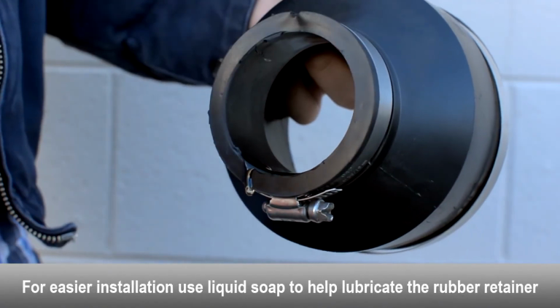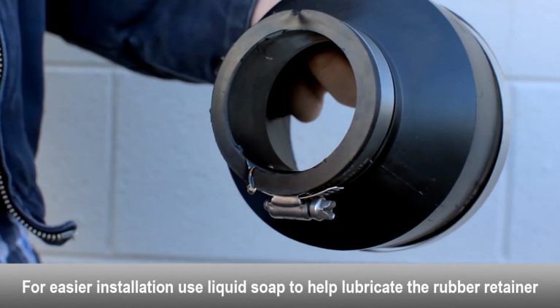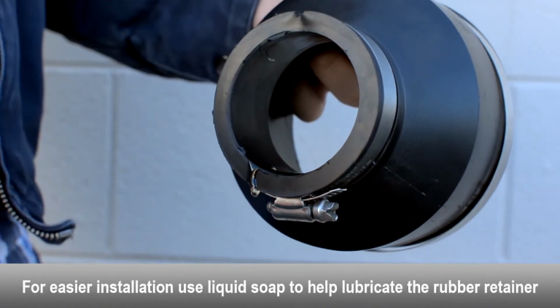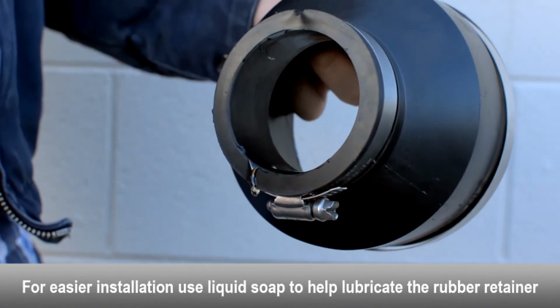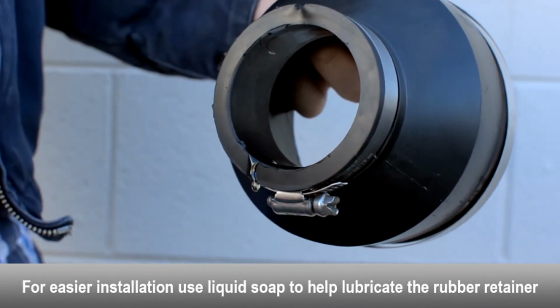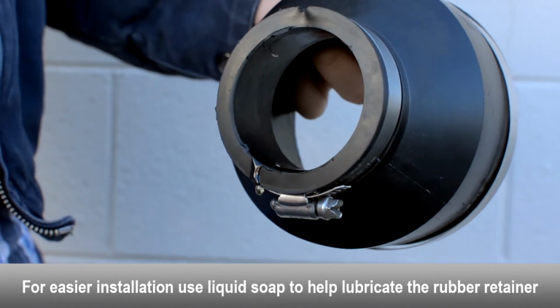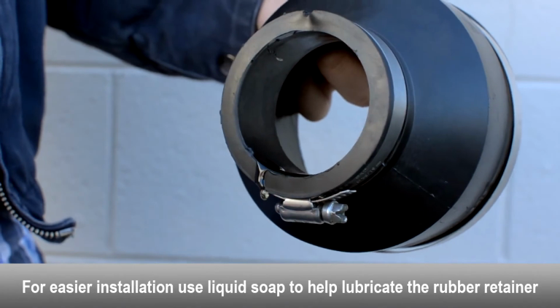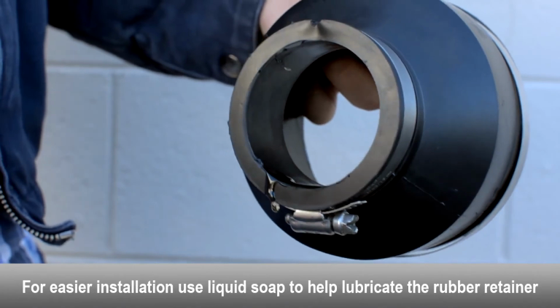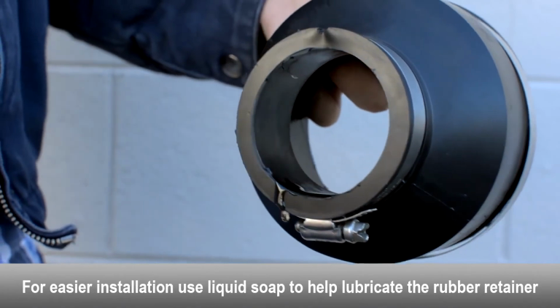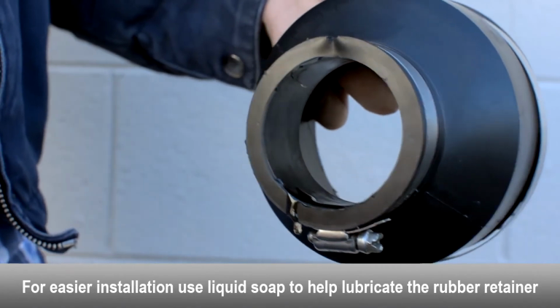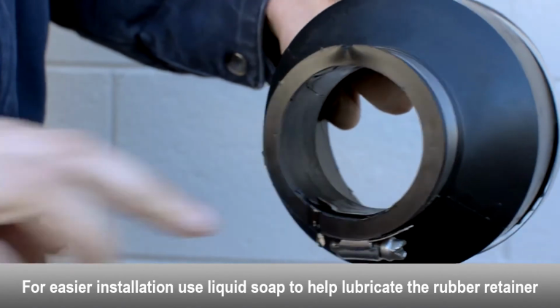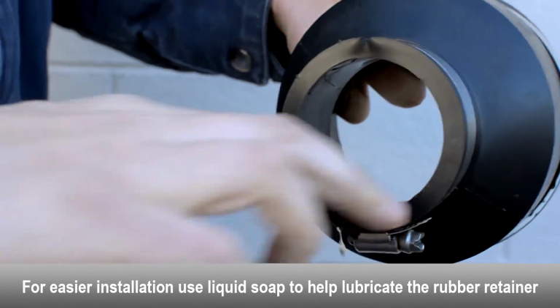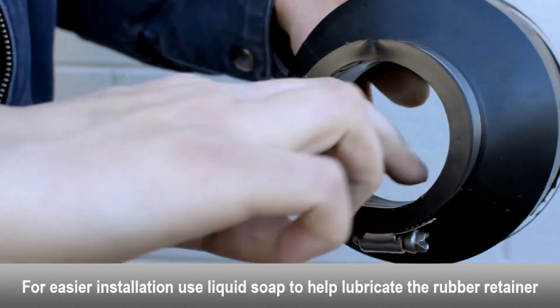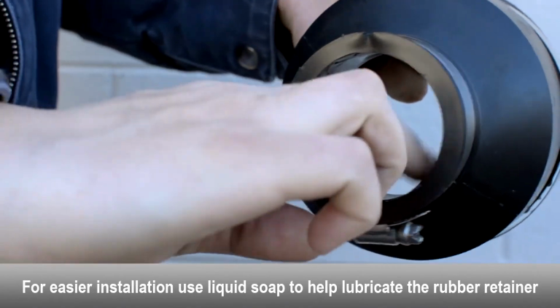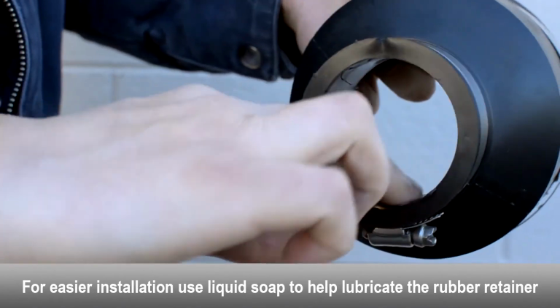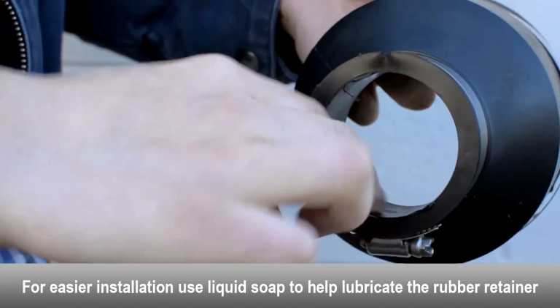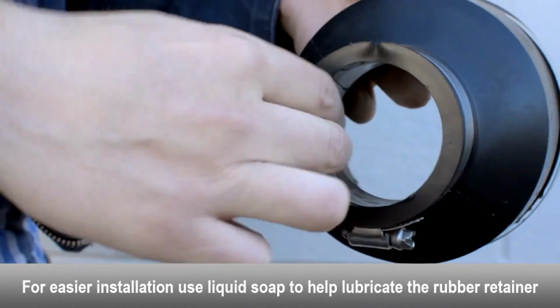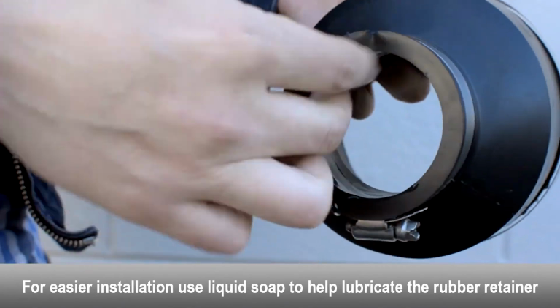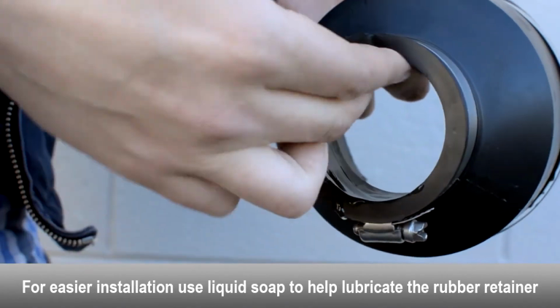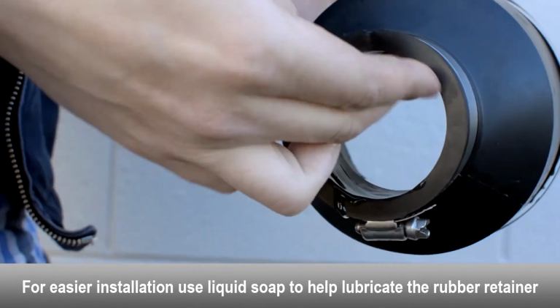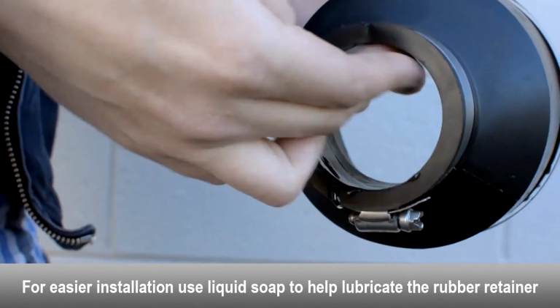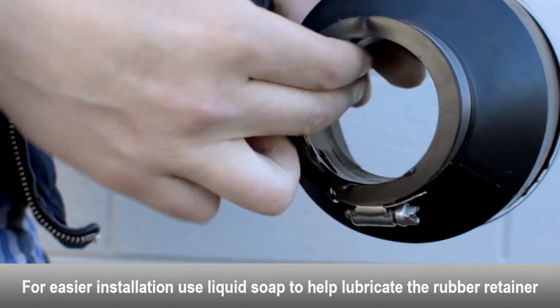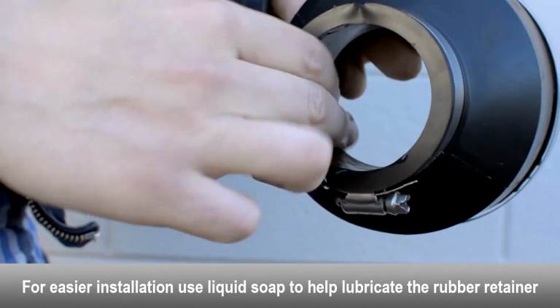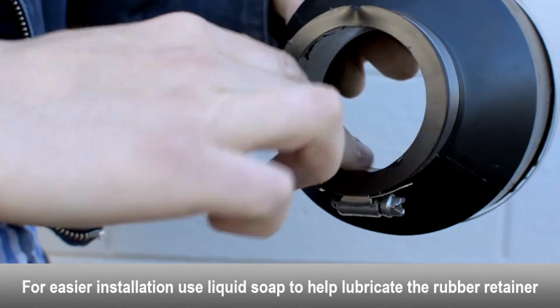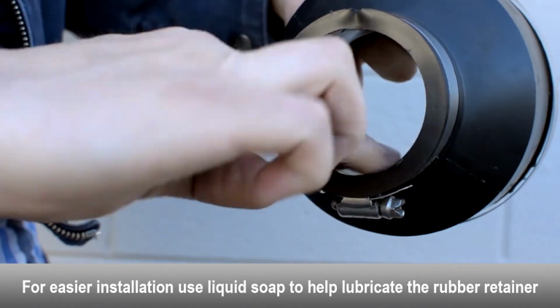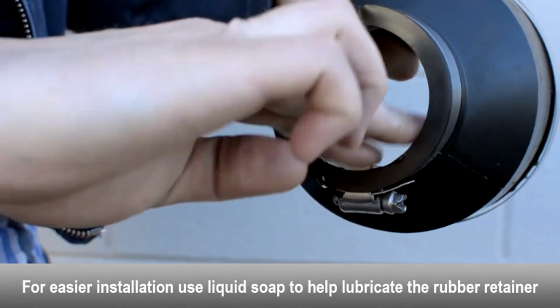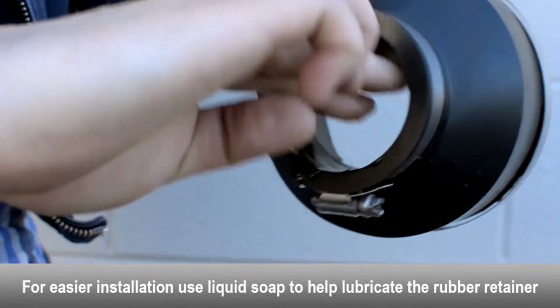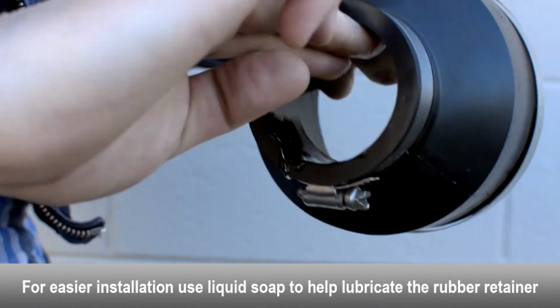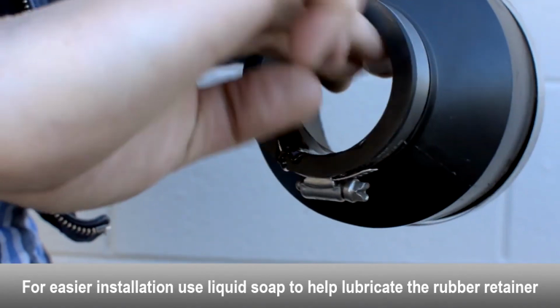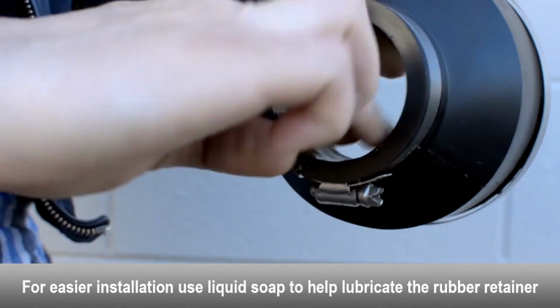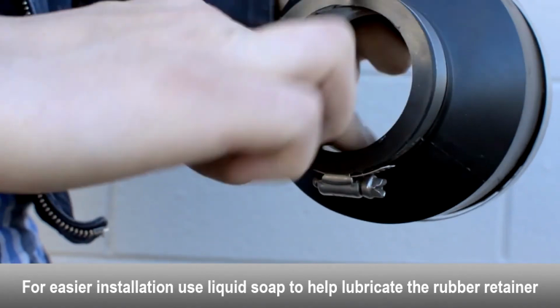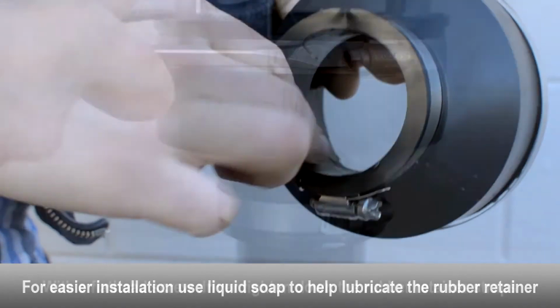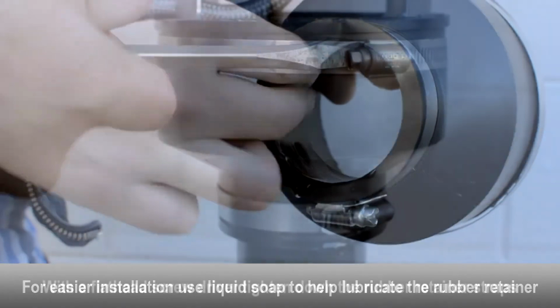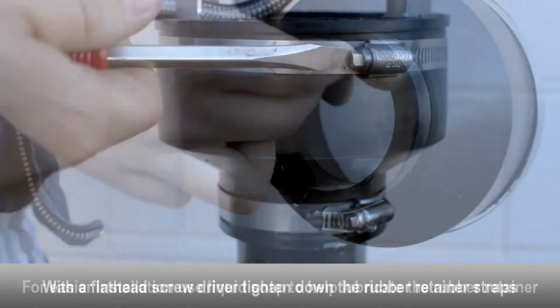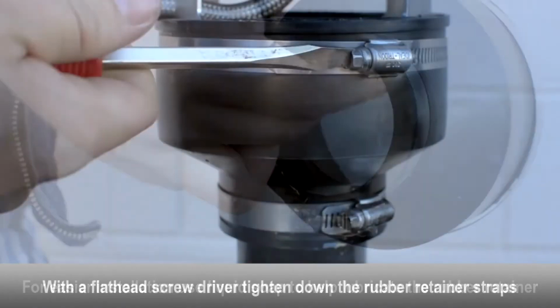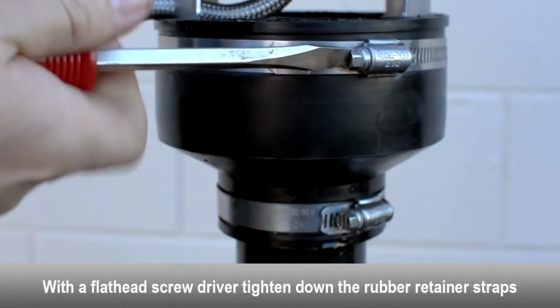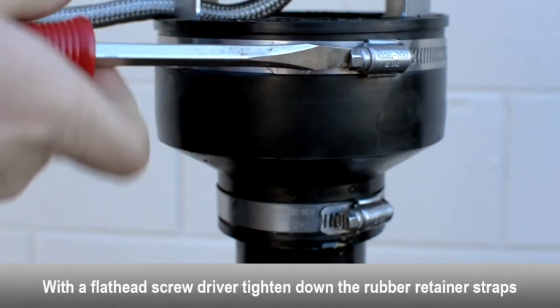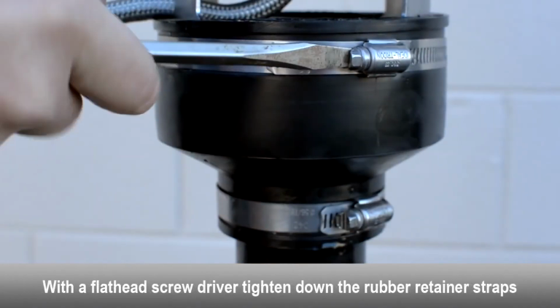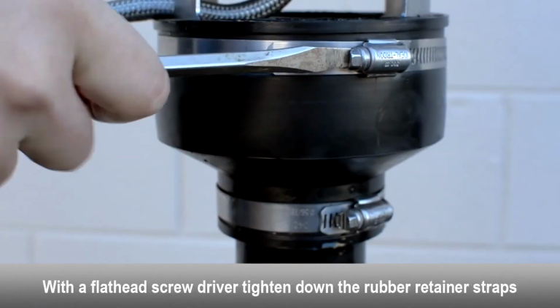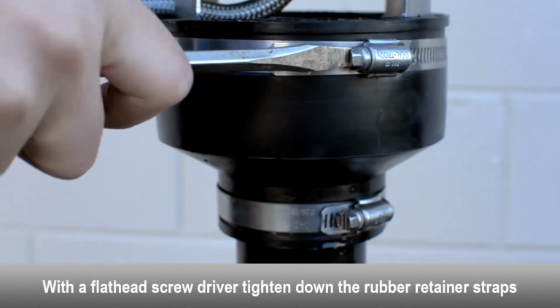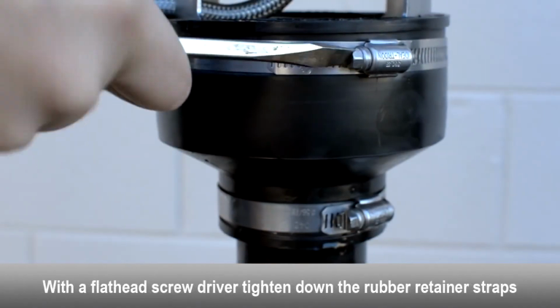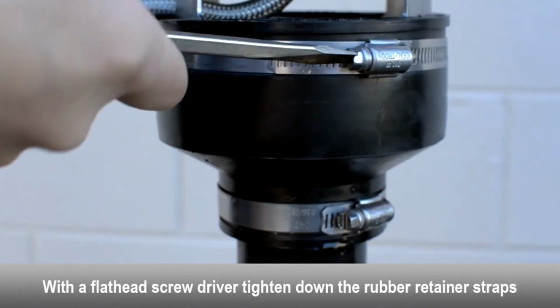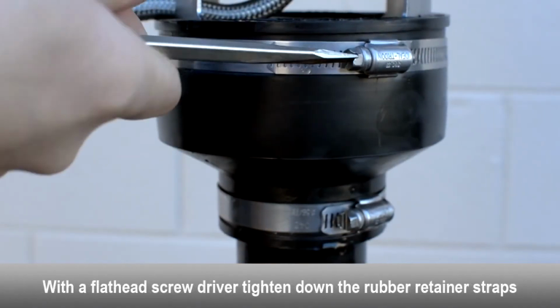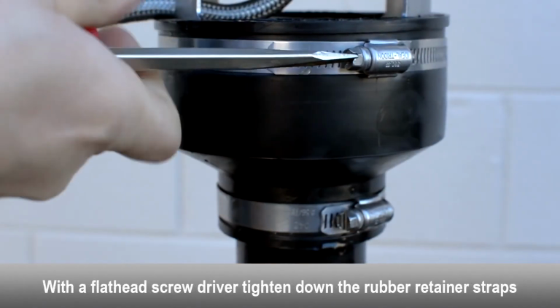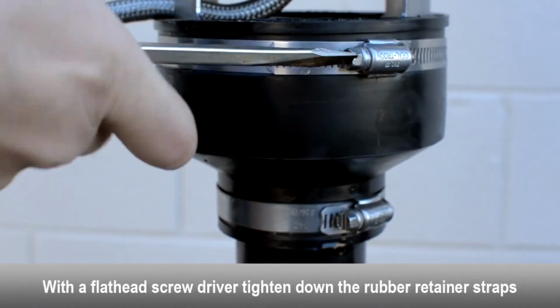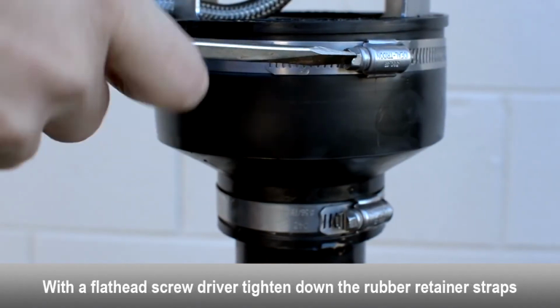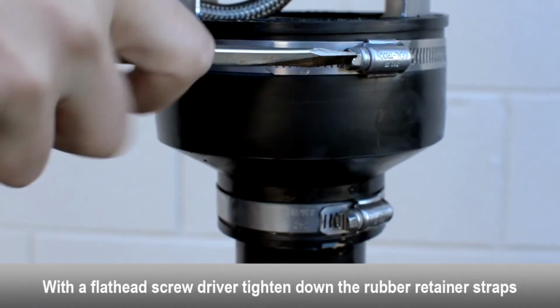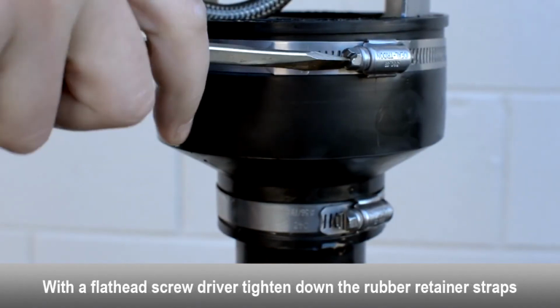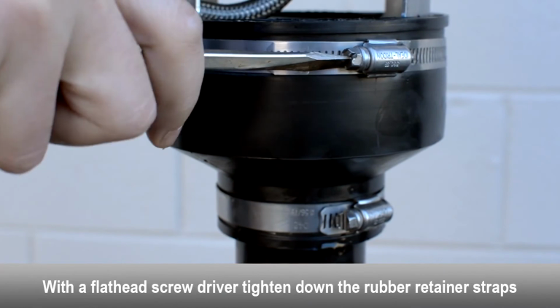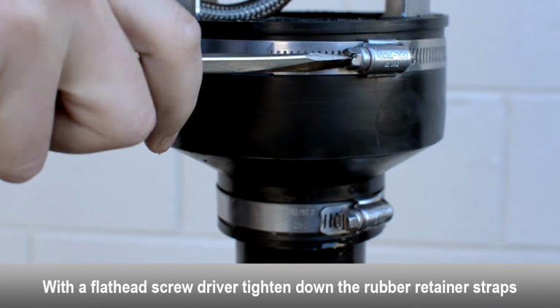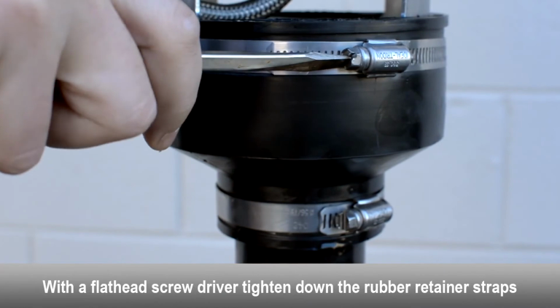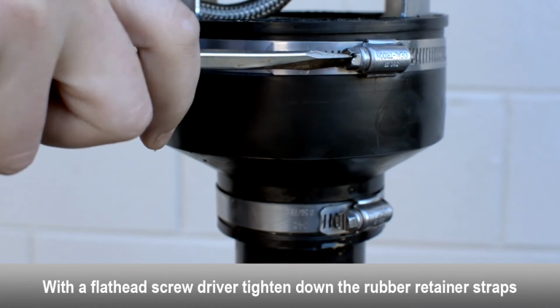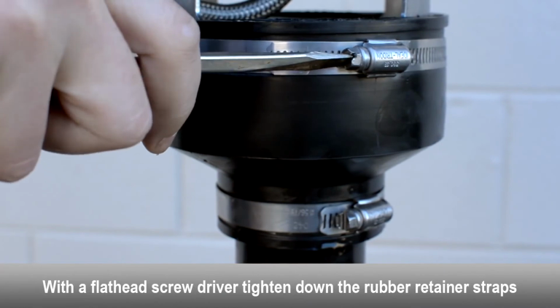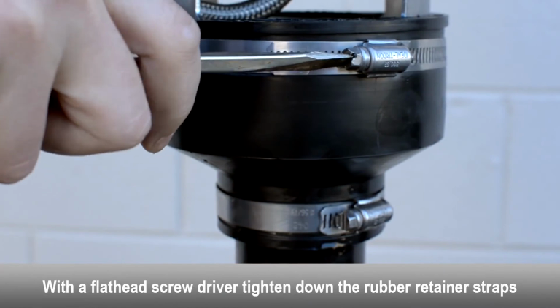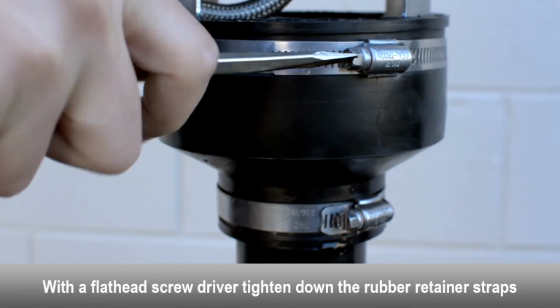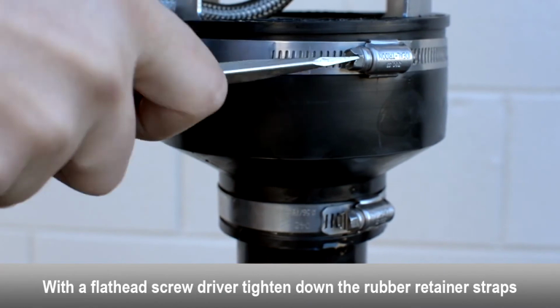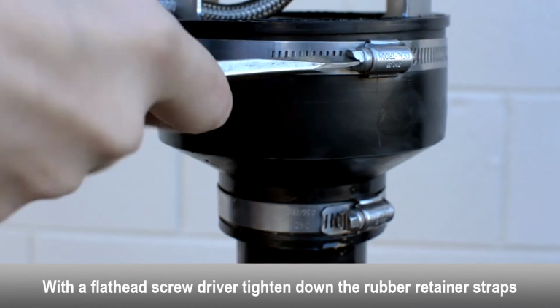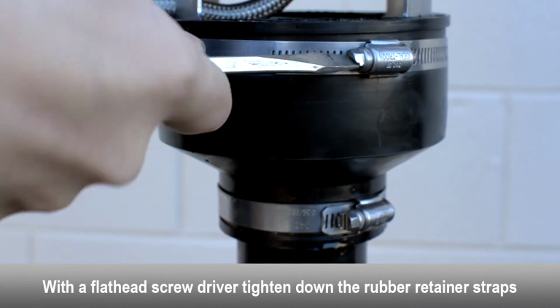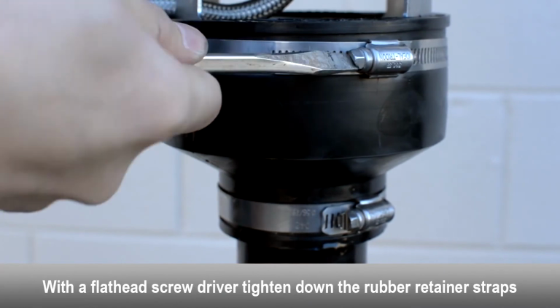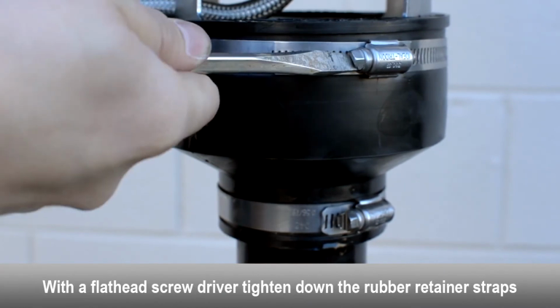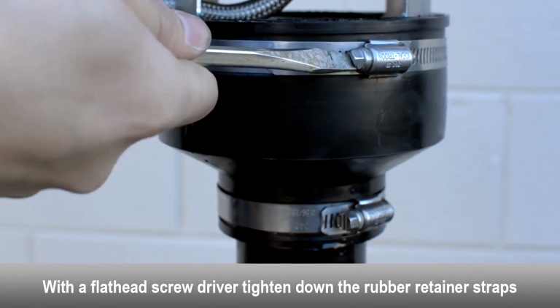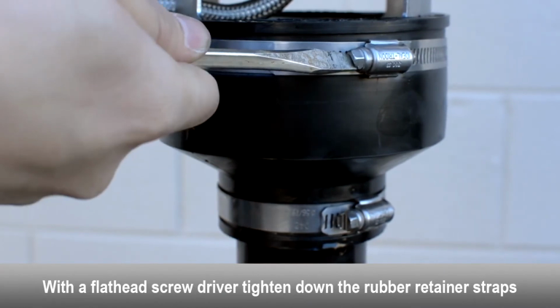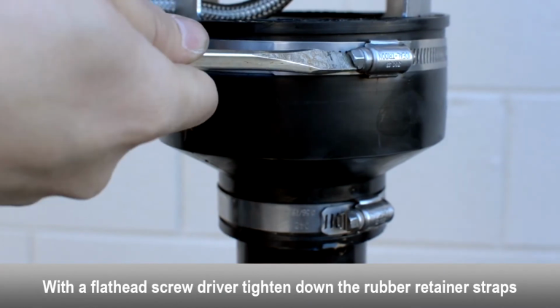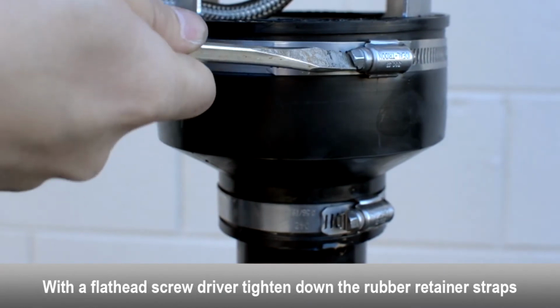Use liquid soap to help lubricate the rubber retainer. With a flathead screwdriver, tighten down the rubber retainer straps.